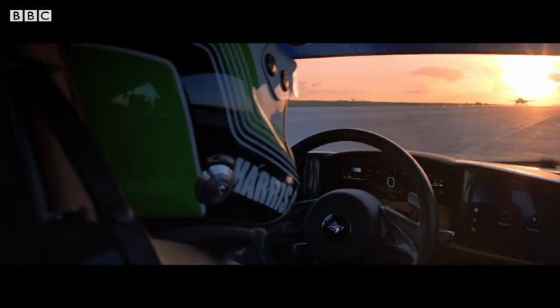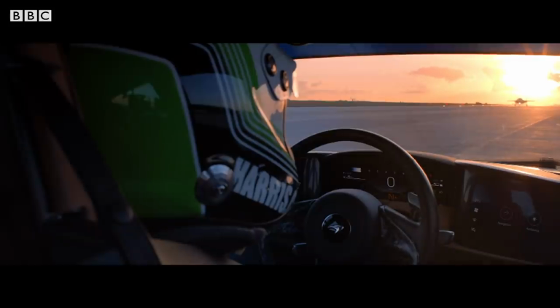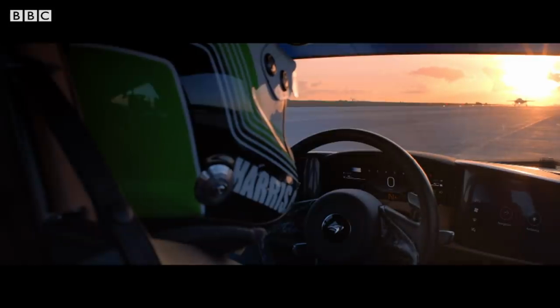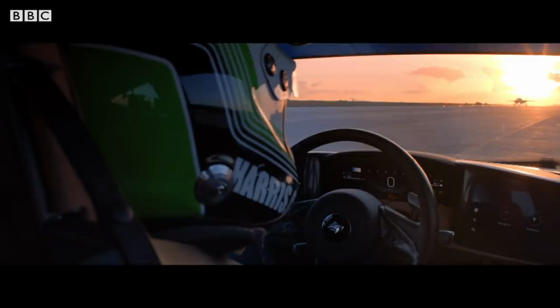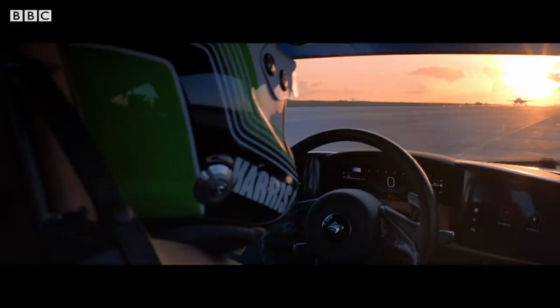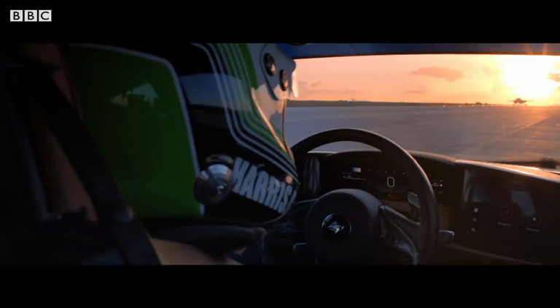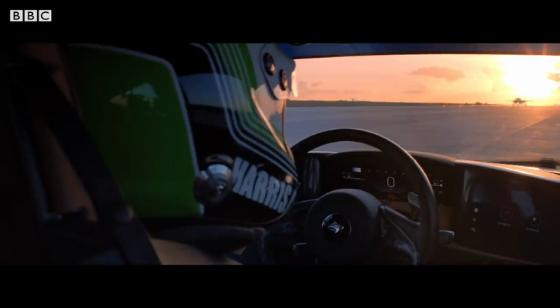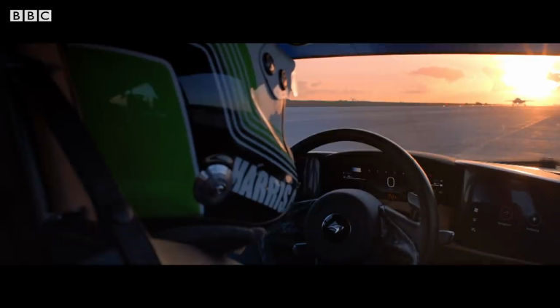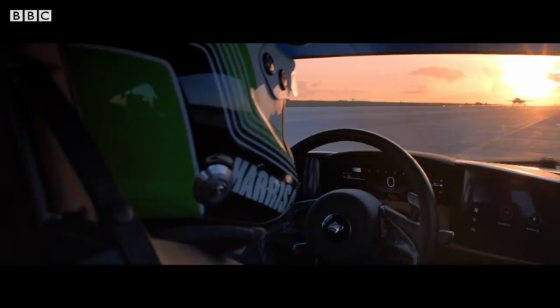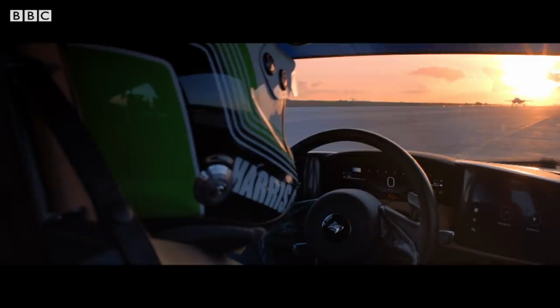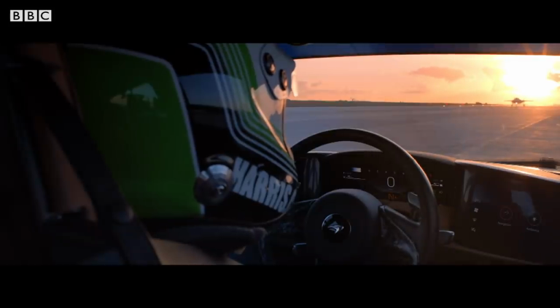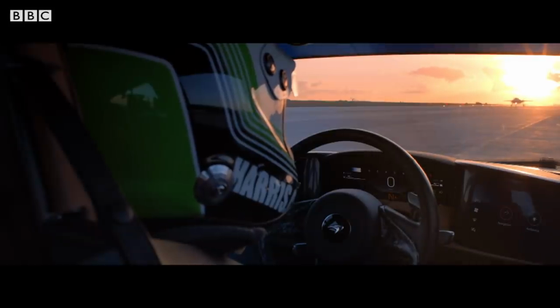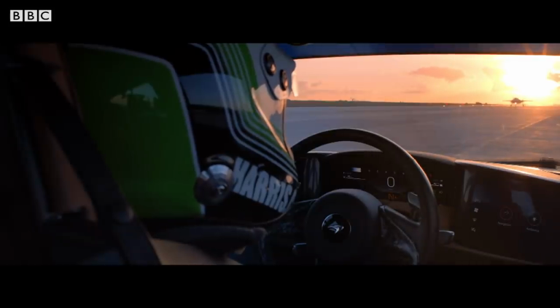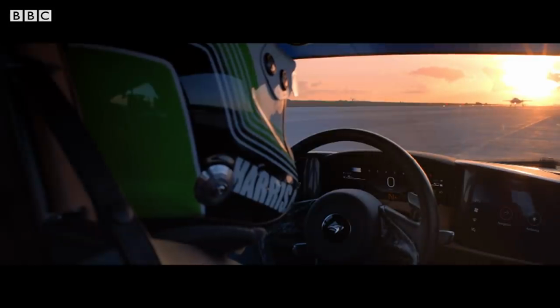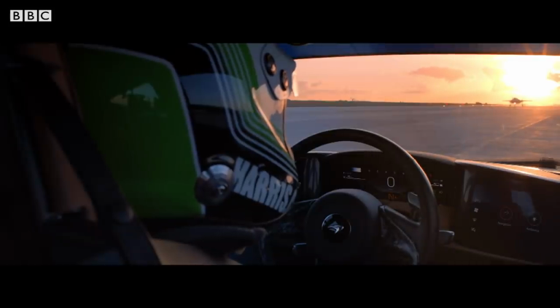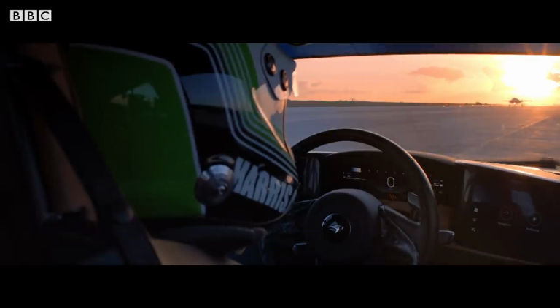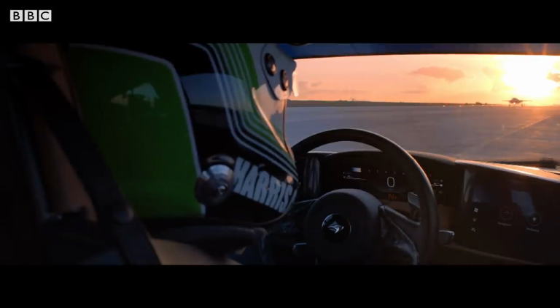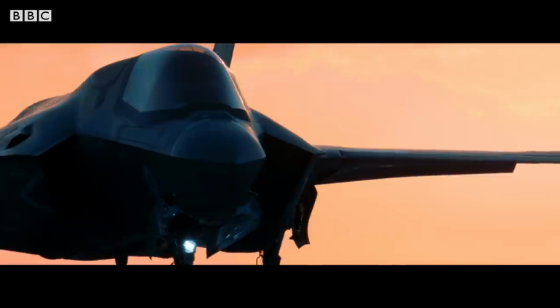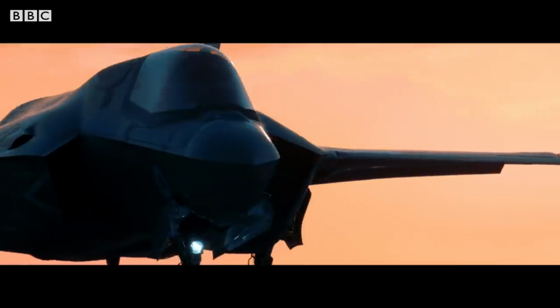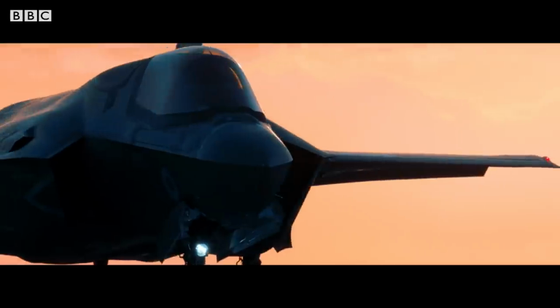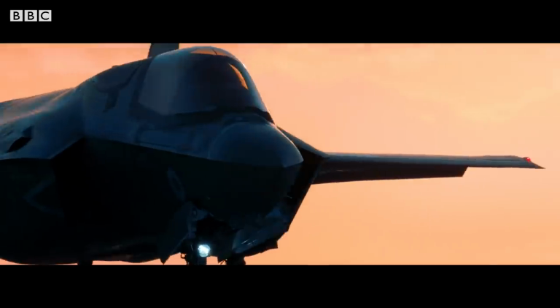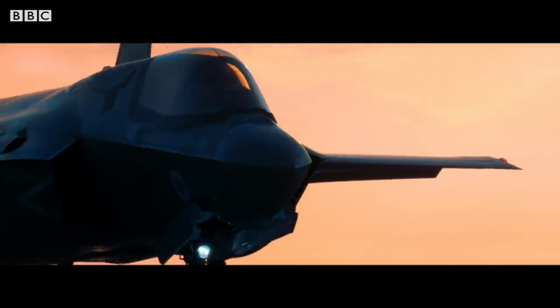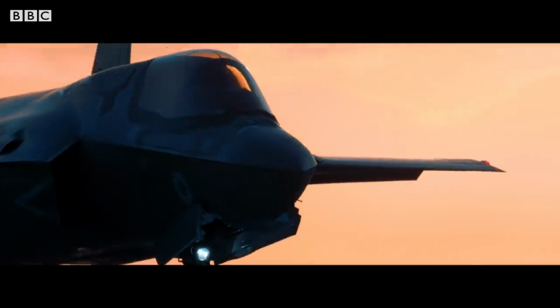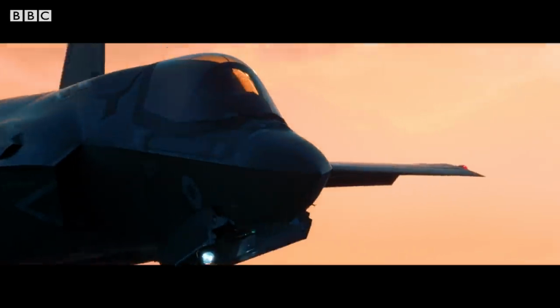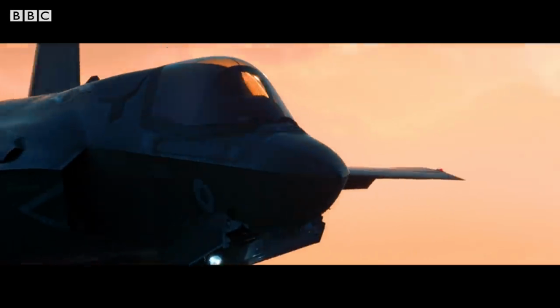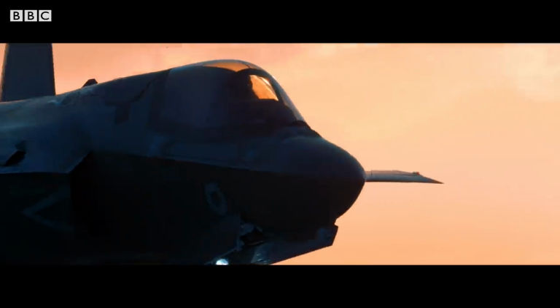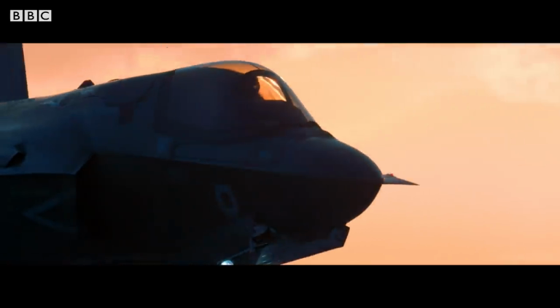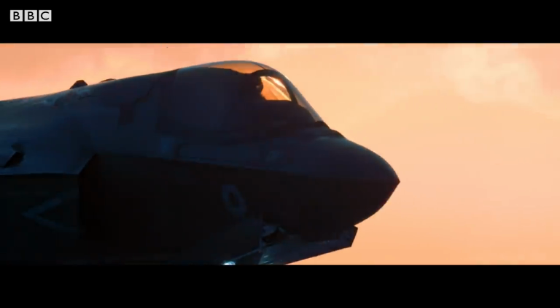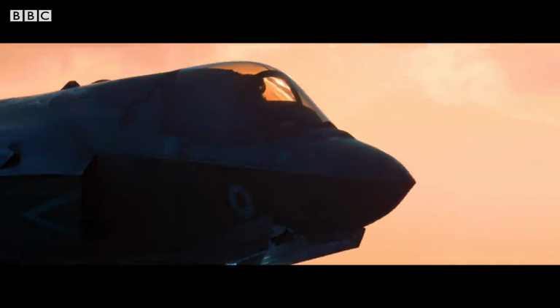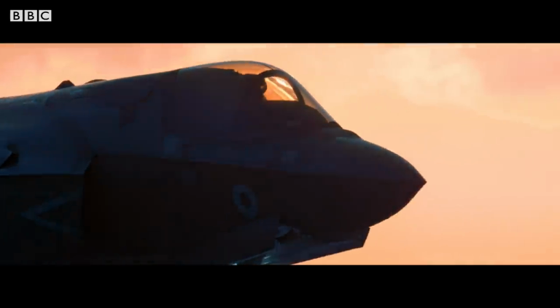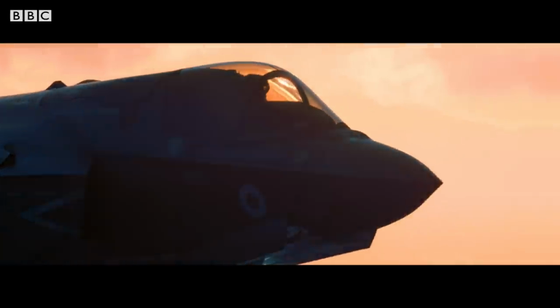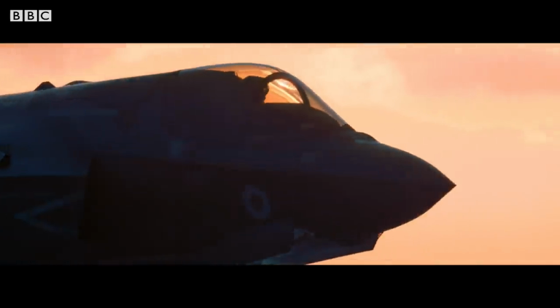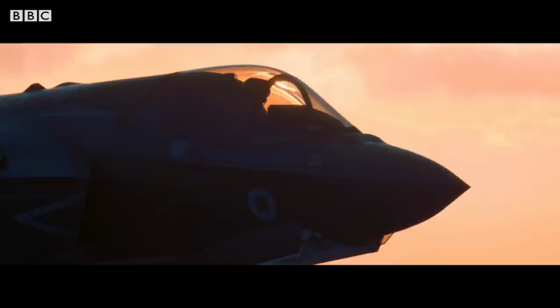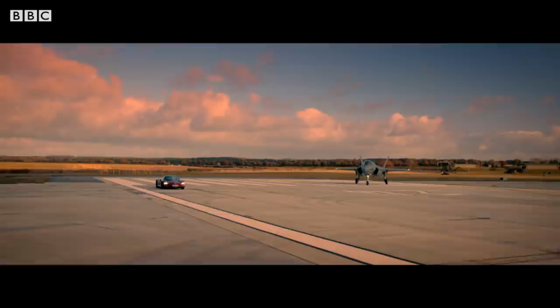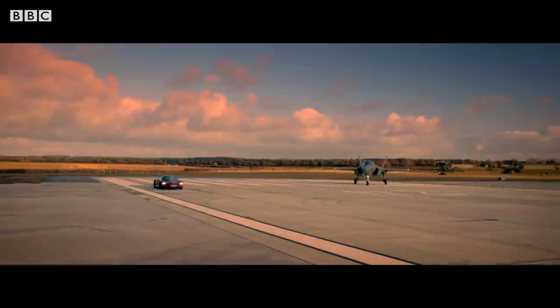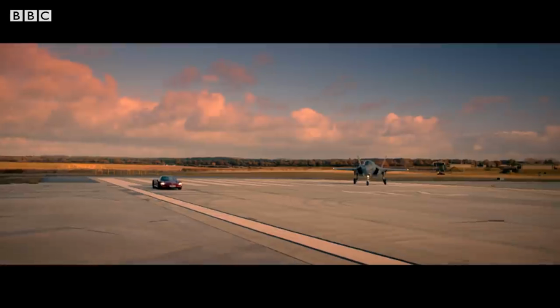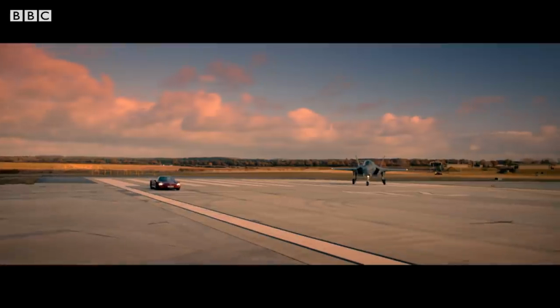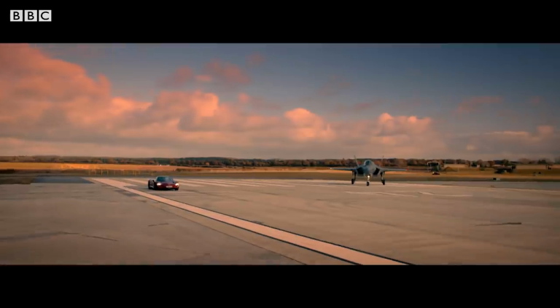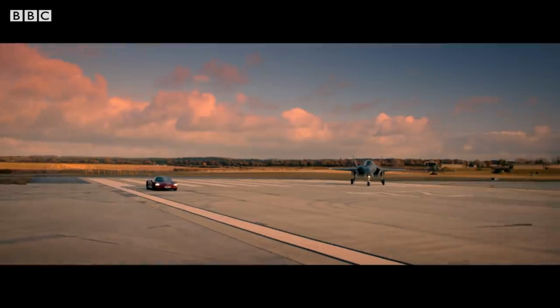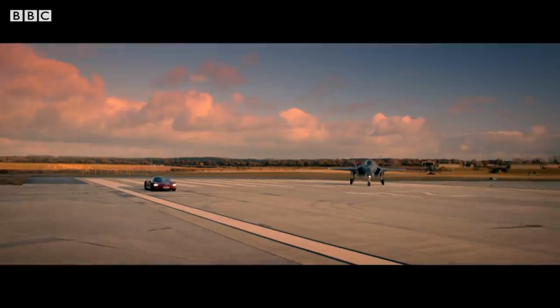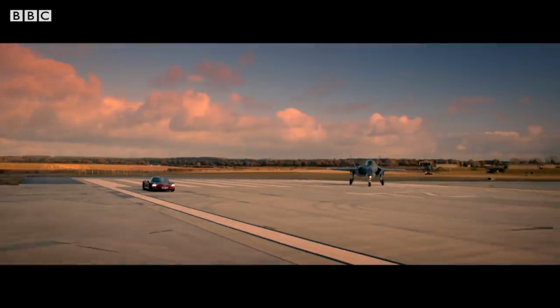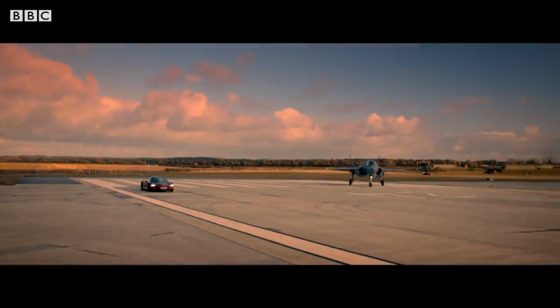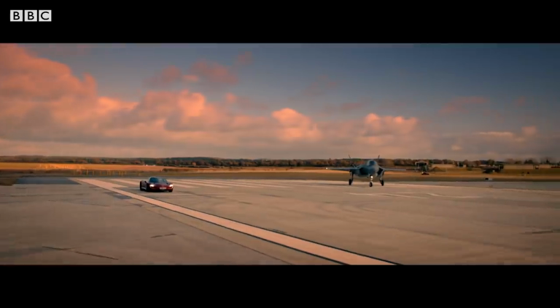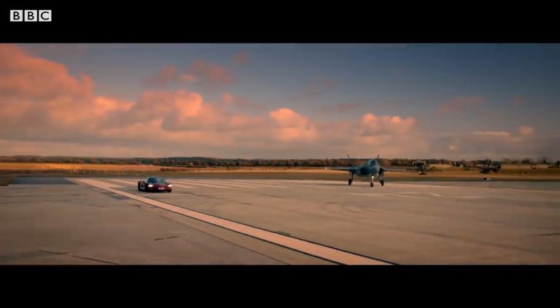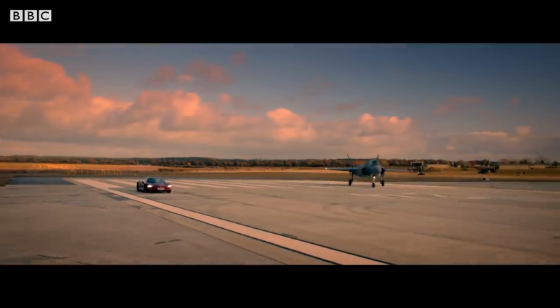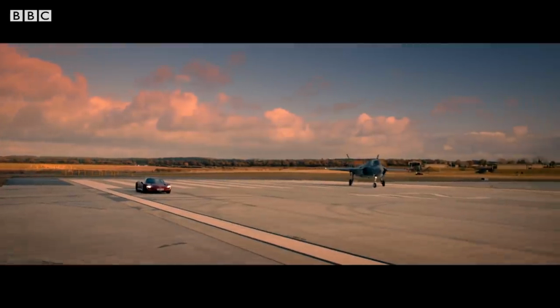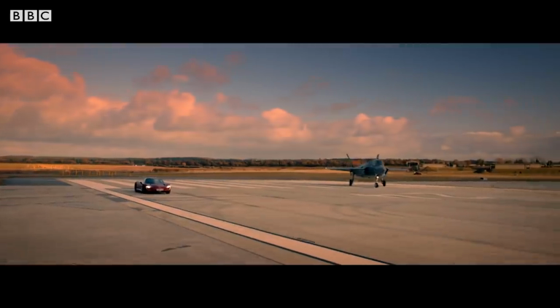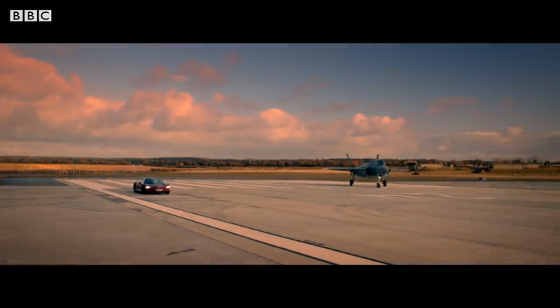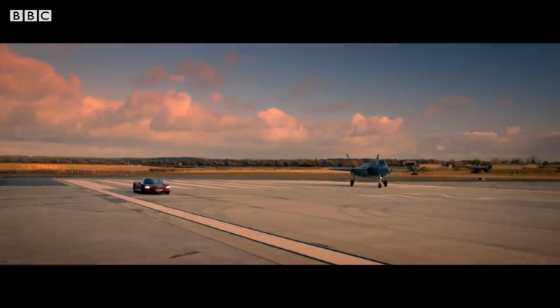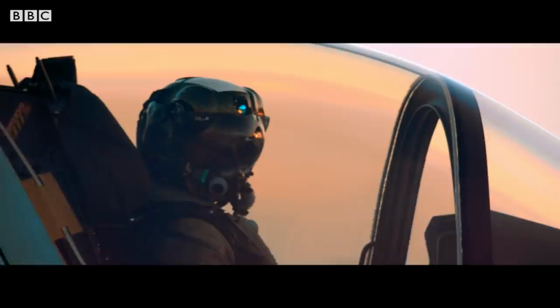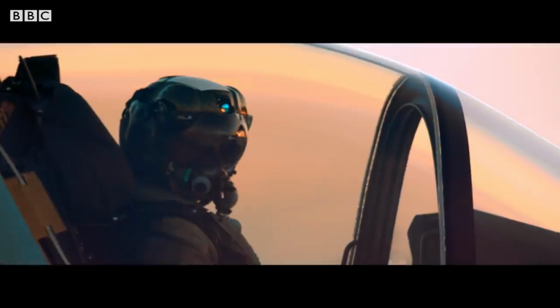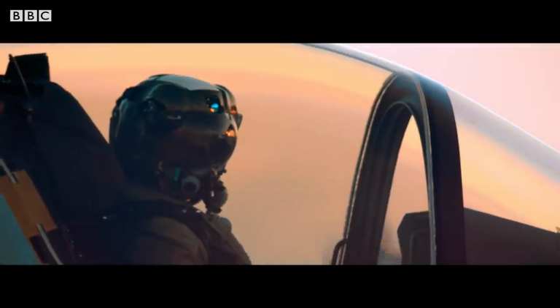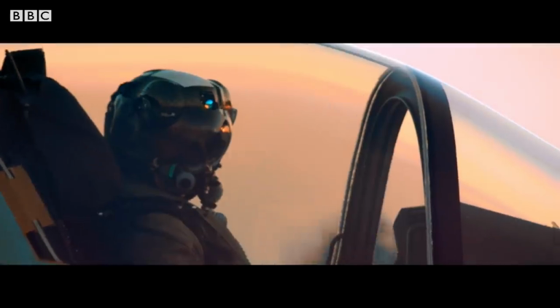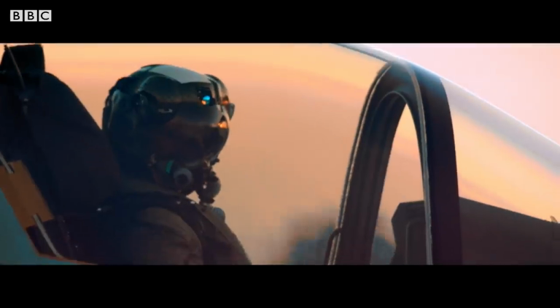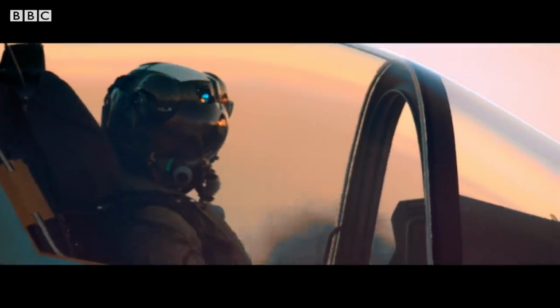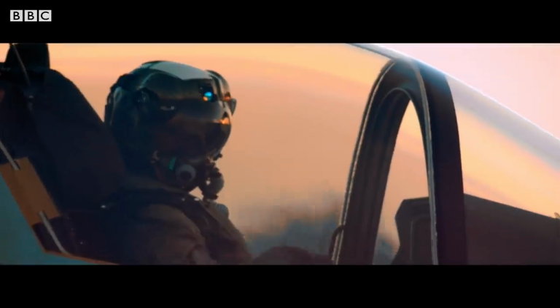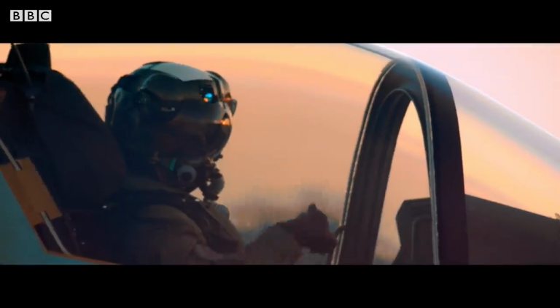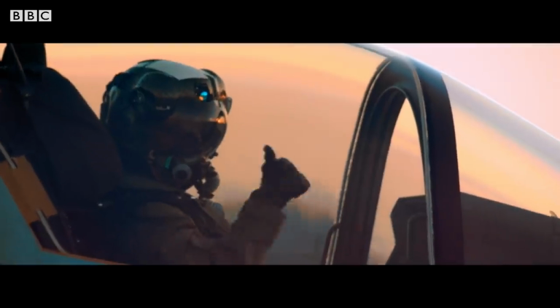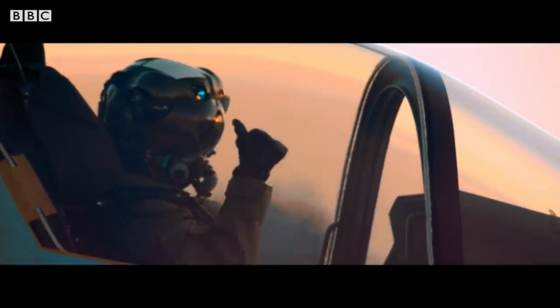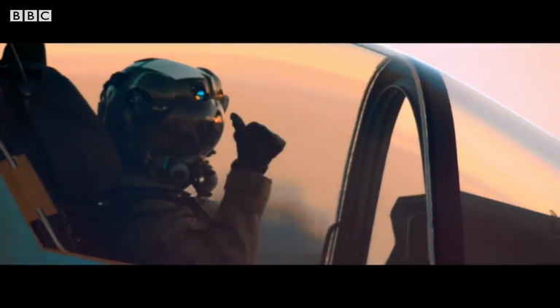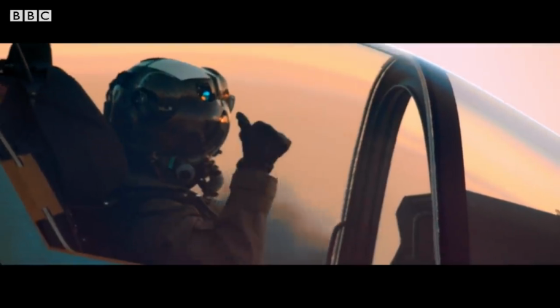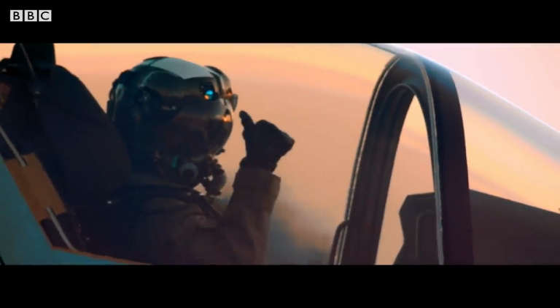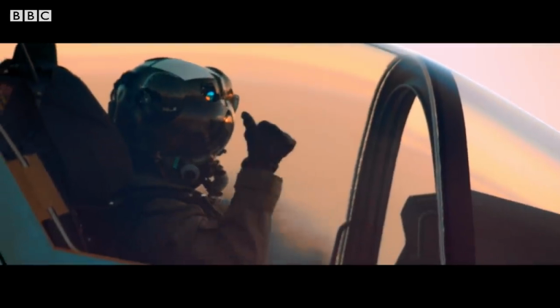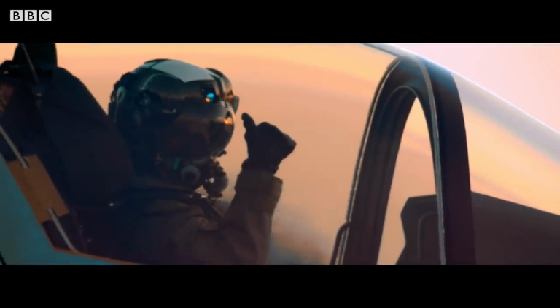That's fairly intimidating. 5-1-1, component clearance to take off. 5-1-1, clear roll, demo, serial one.